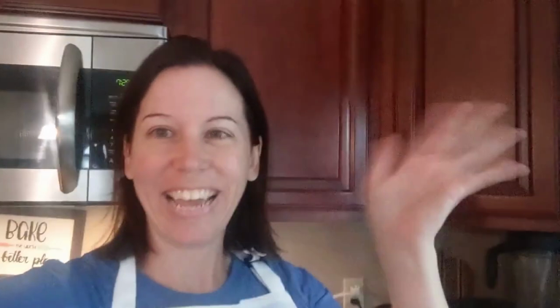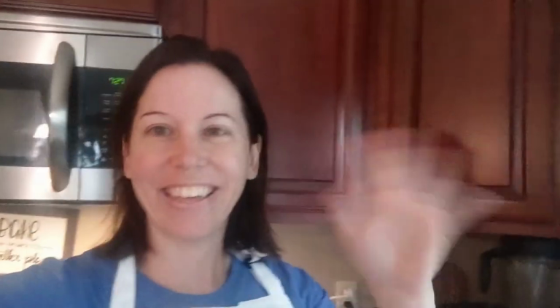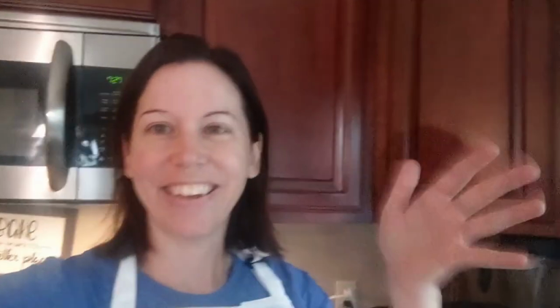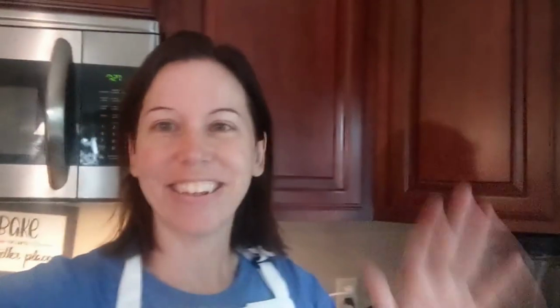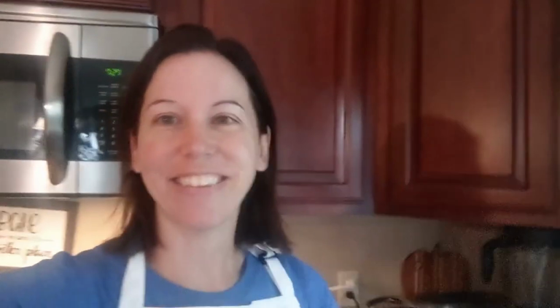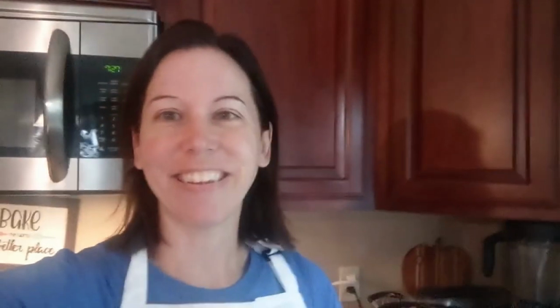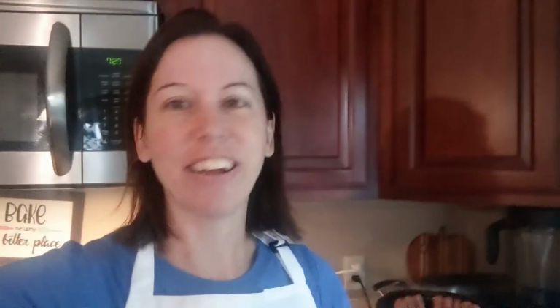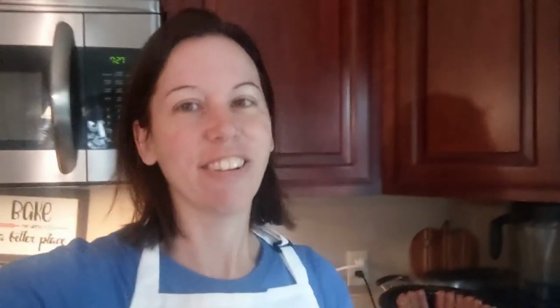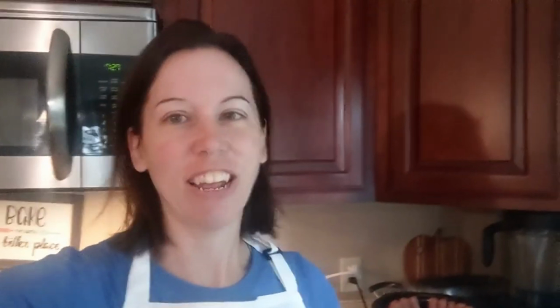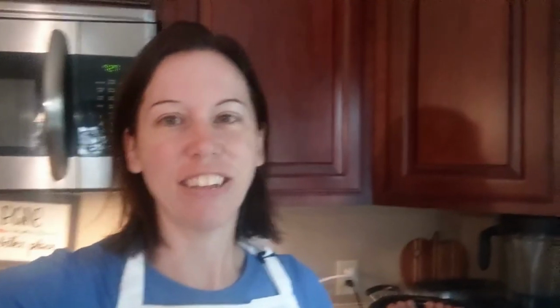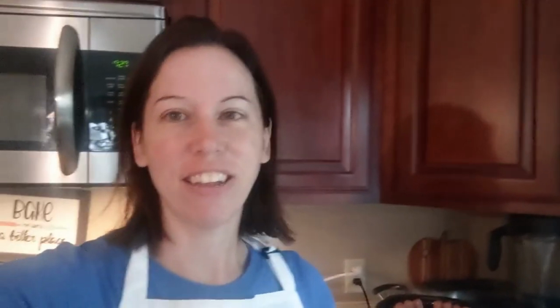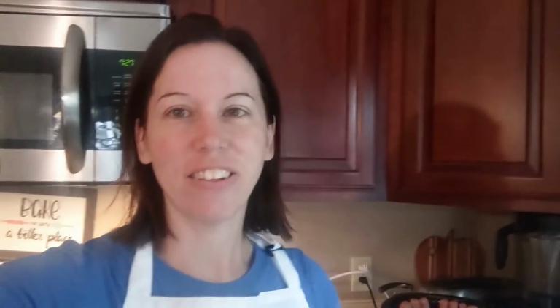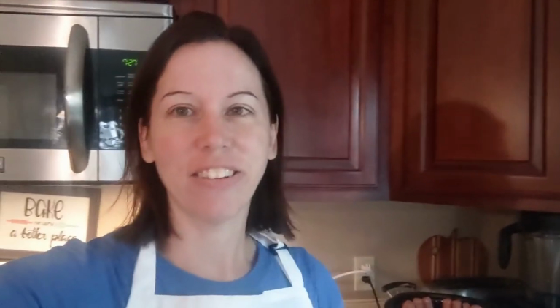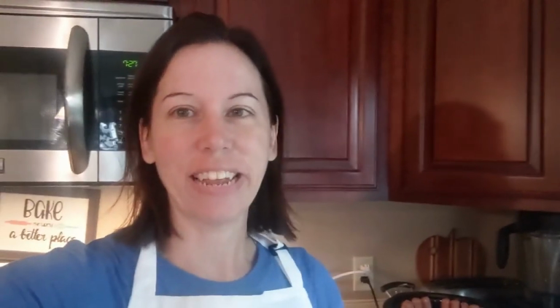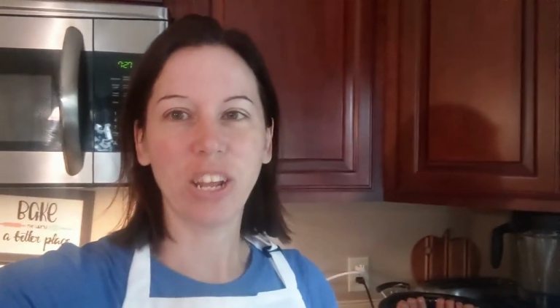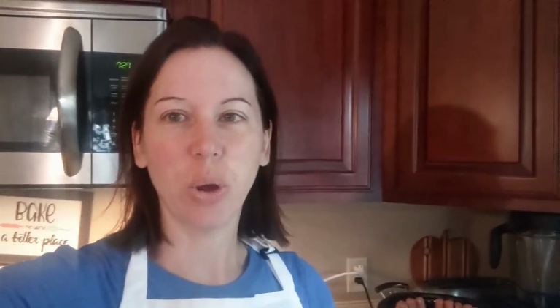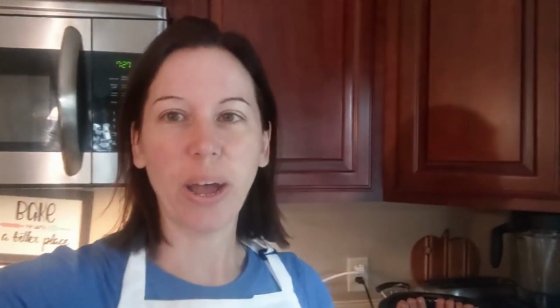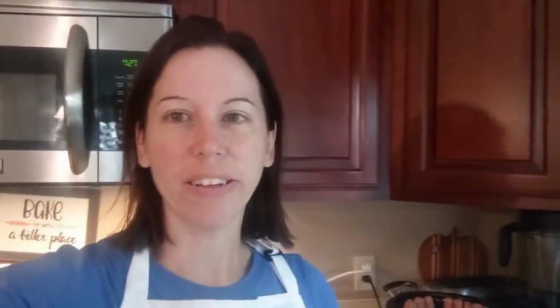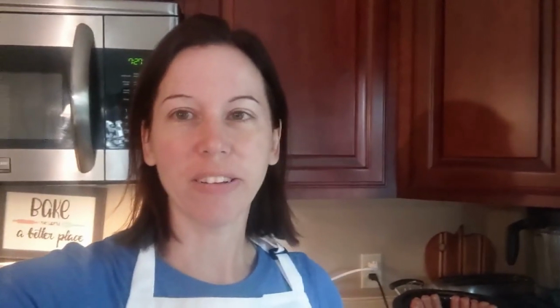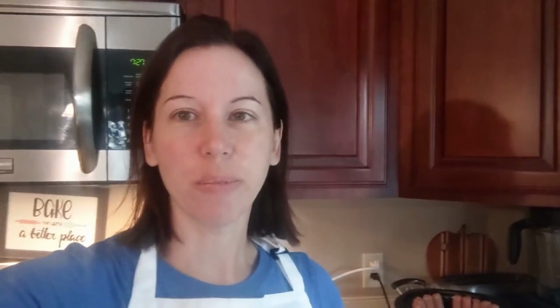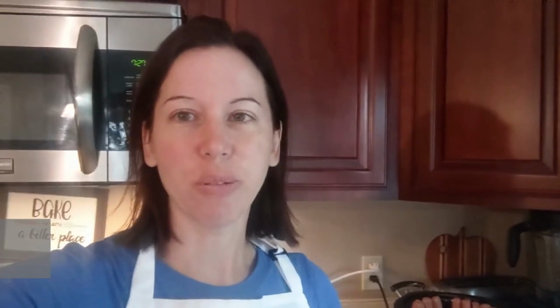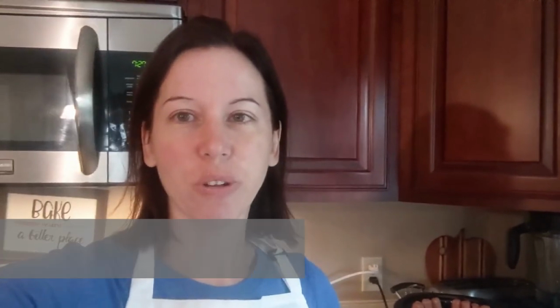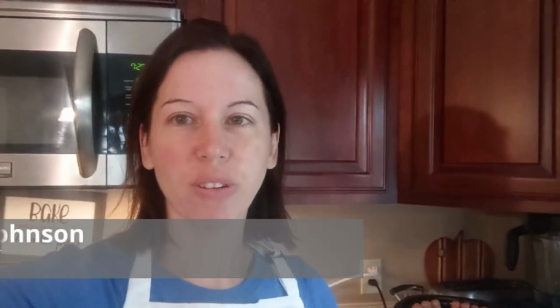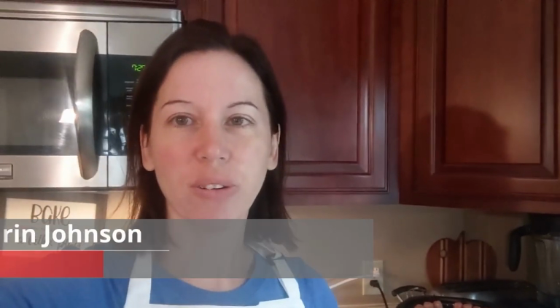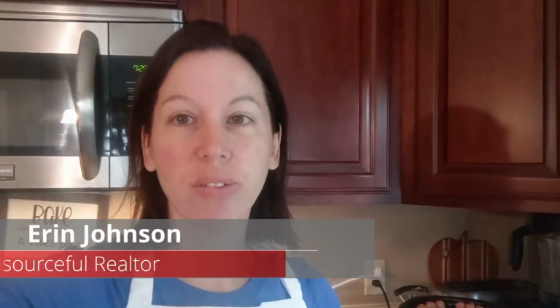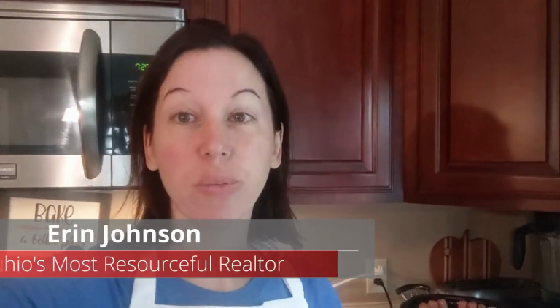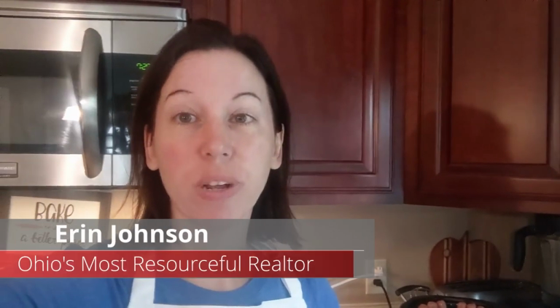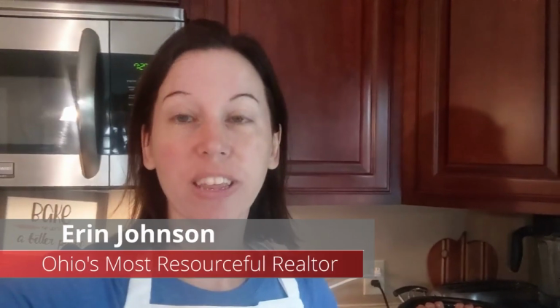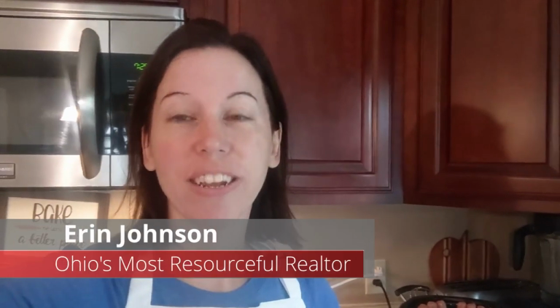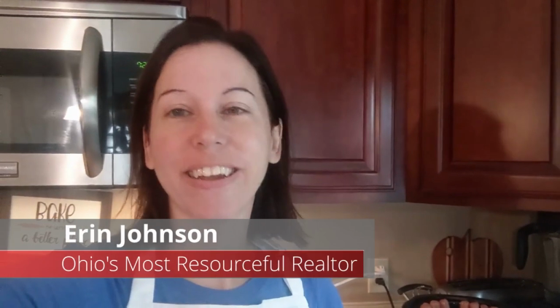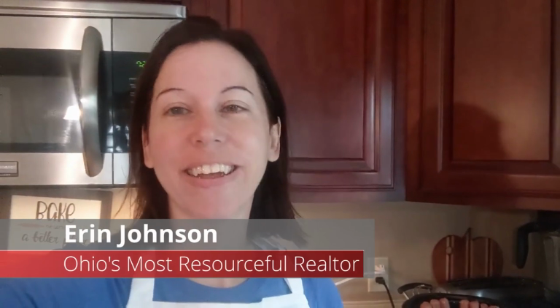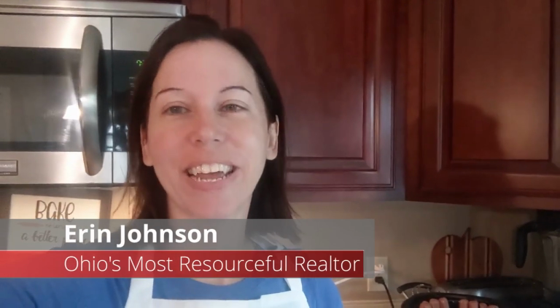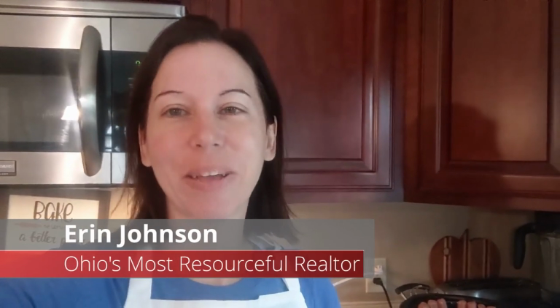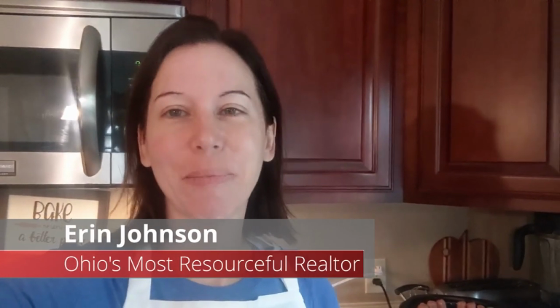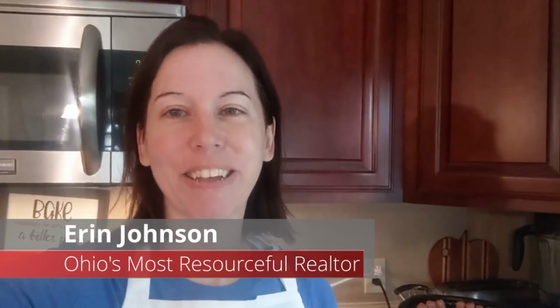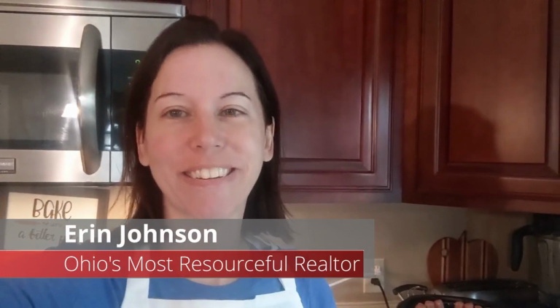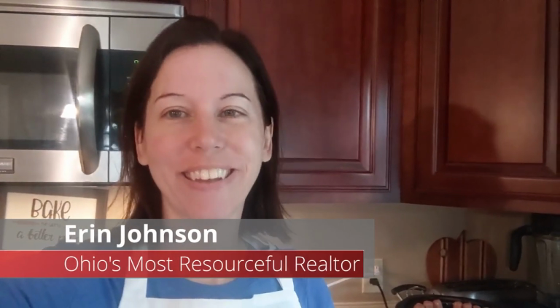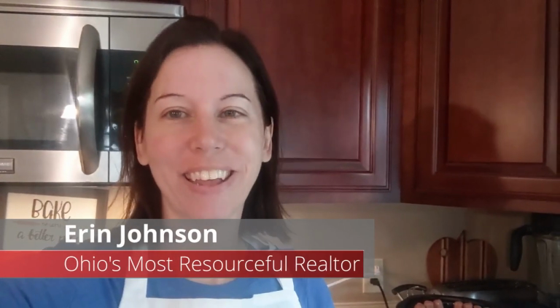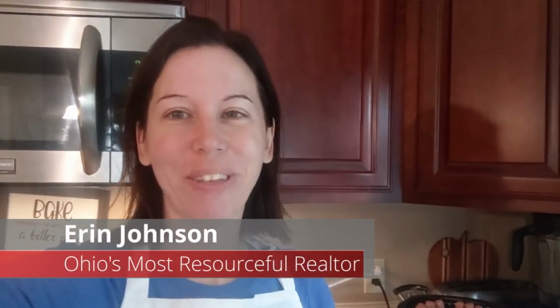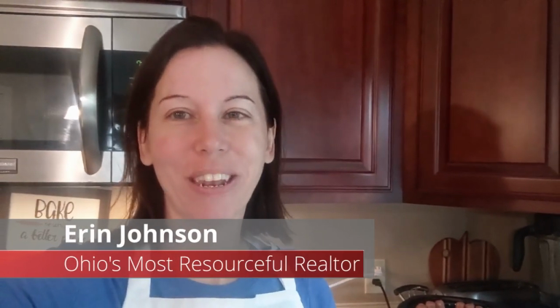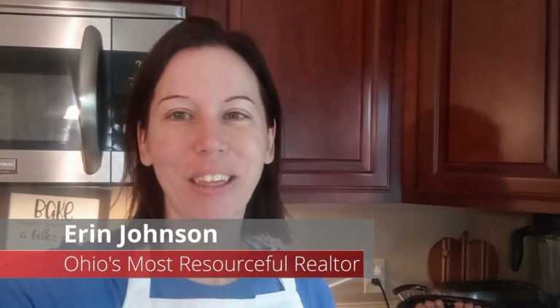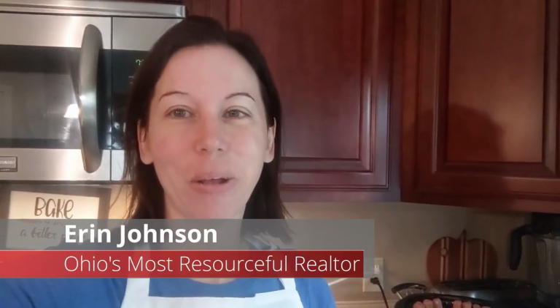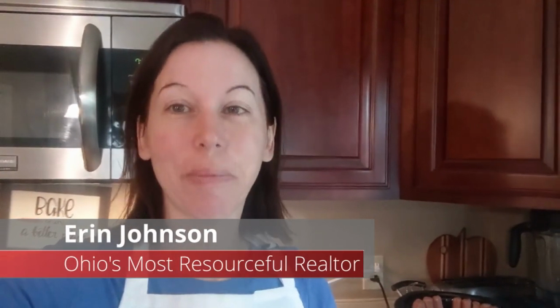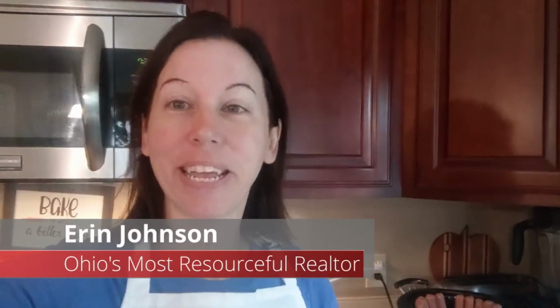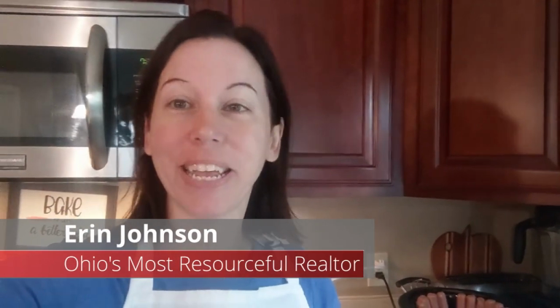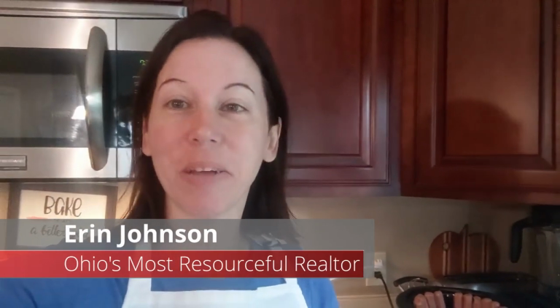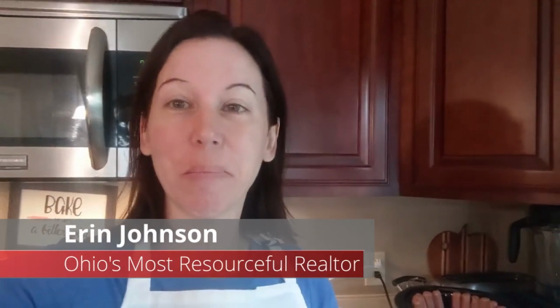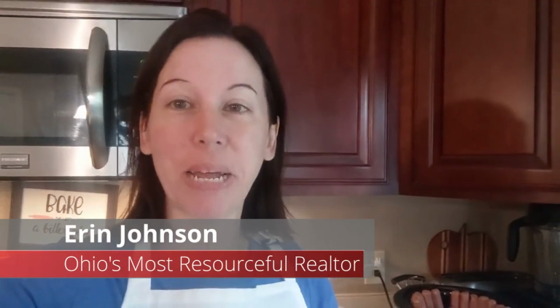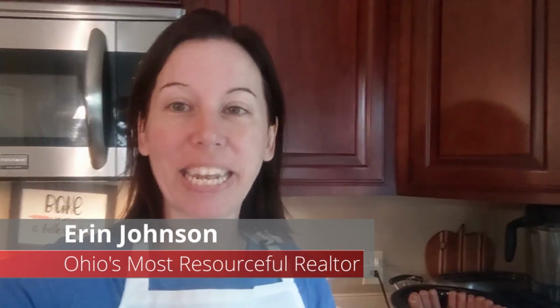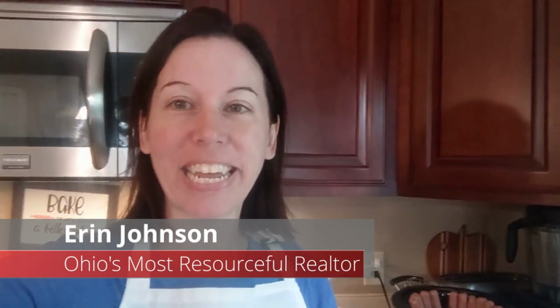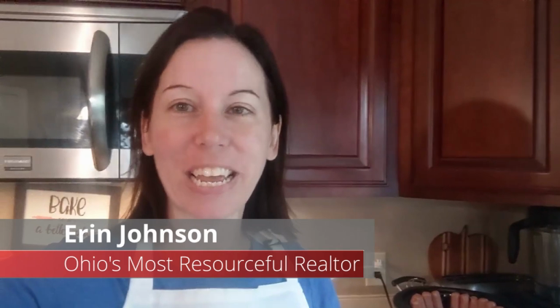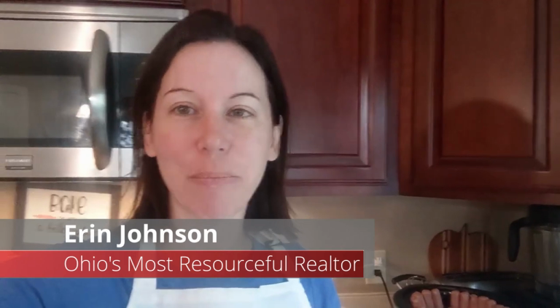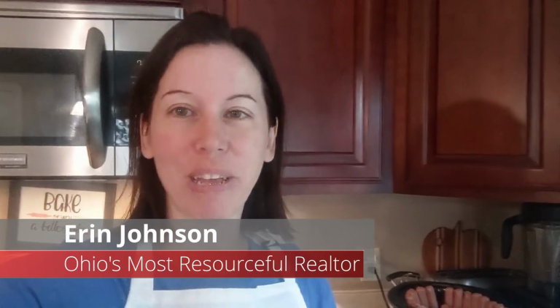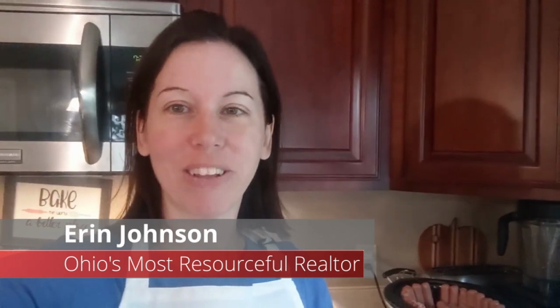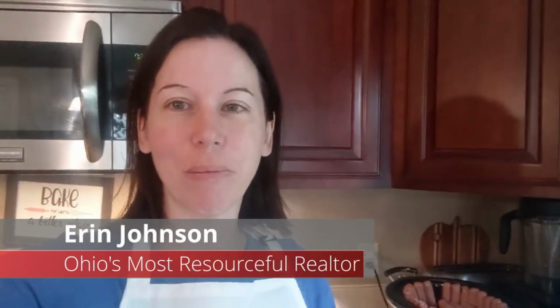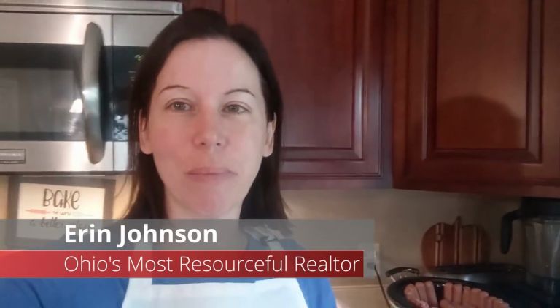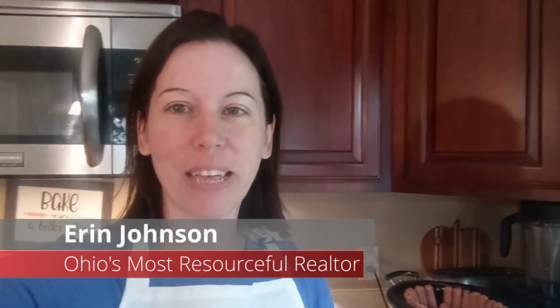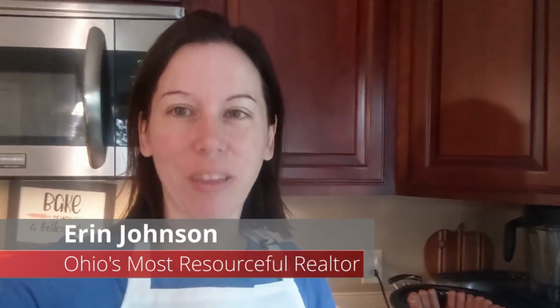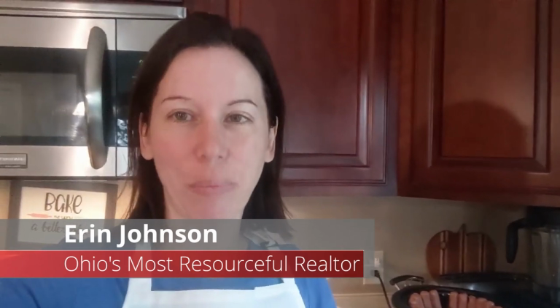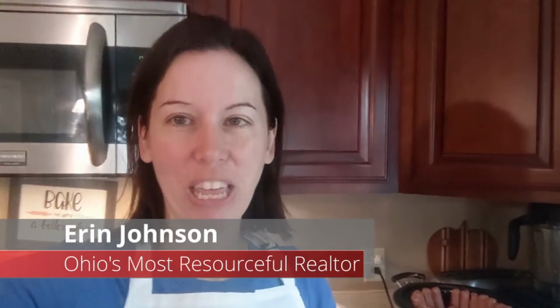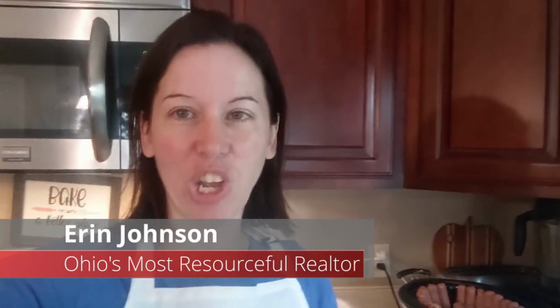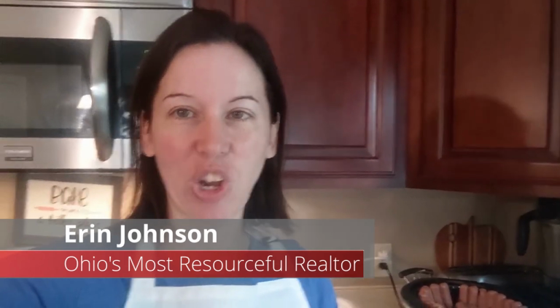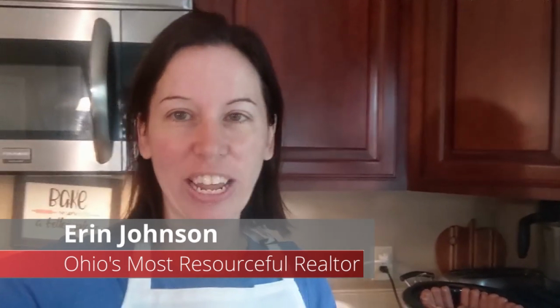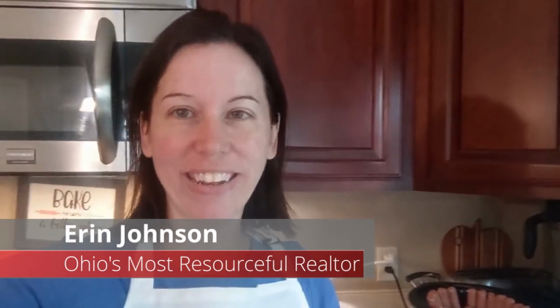Hi there, this is Erin Johnson, Outstanding Ohio's Most Resourceful Realtor, and I'm here today with another Making It Monday, helping you to make something great.